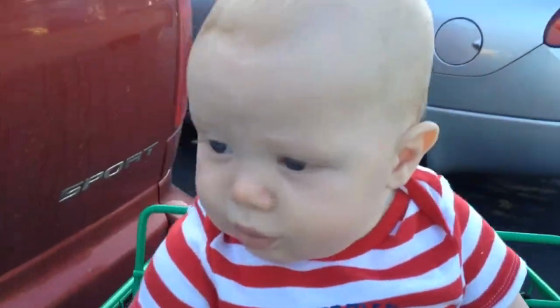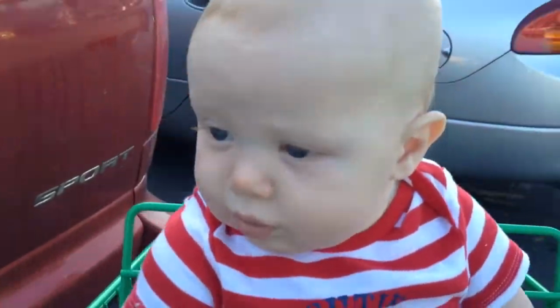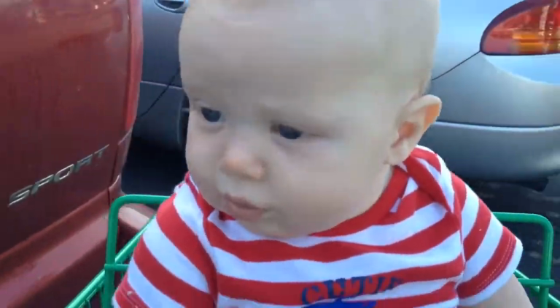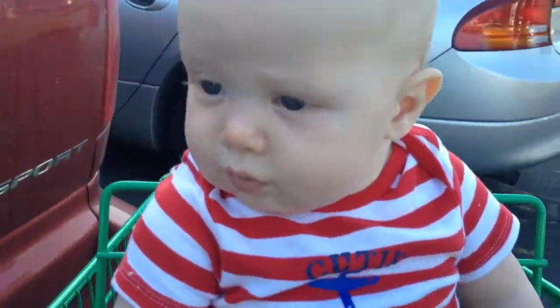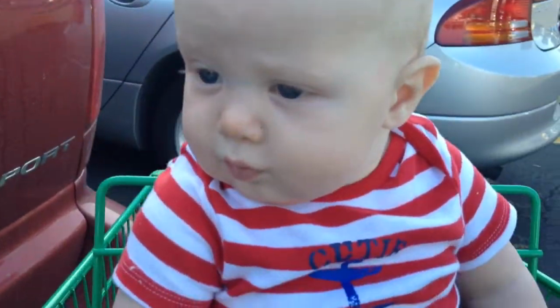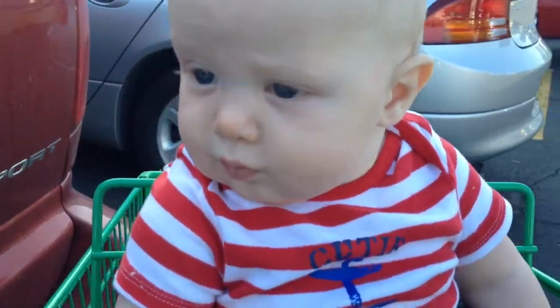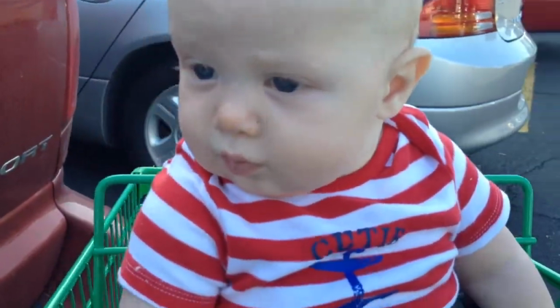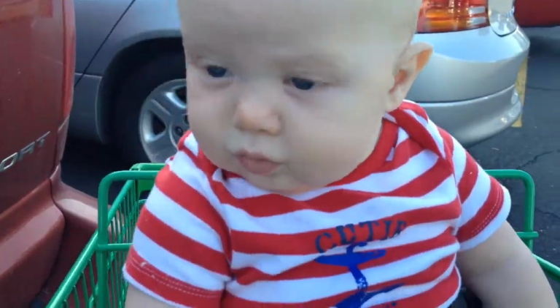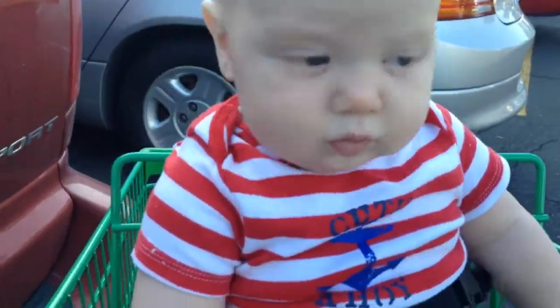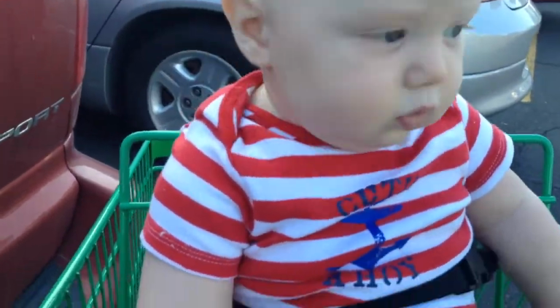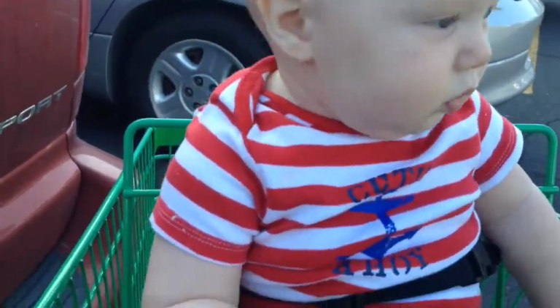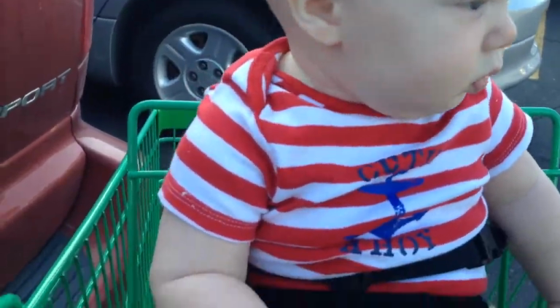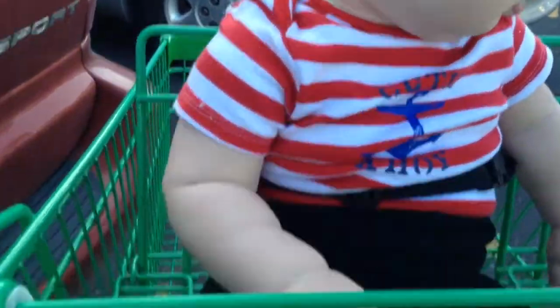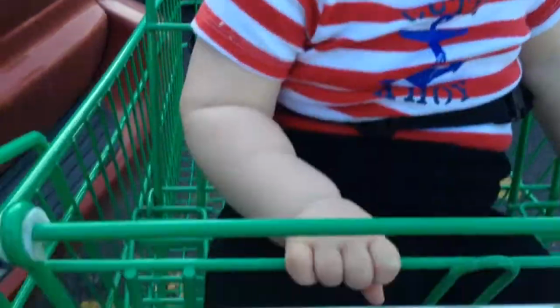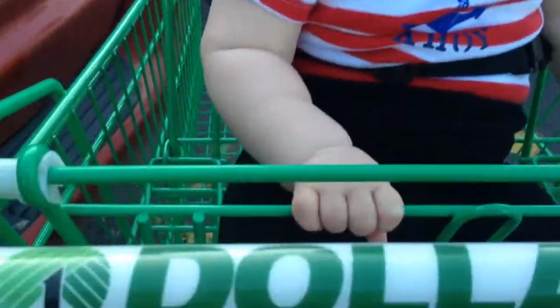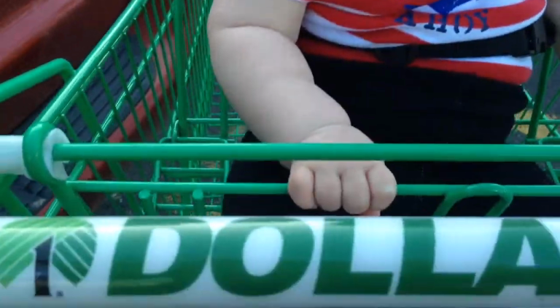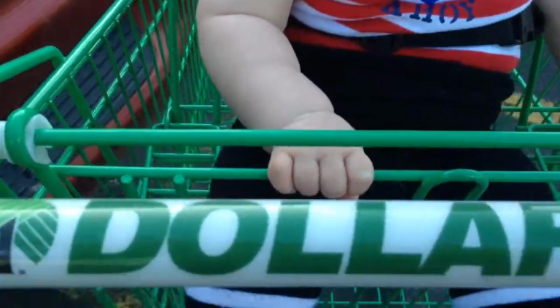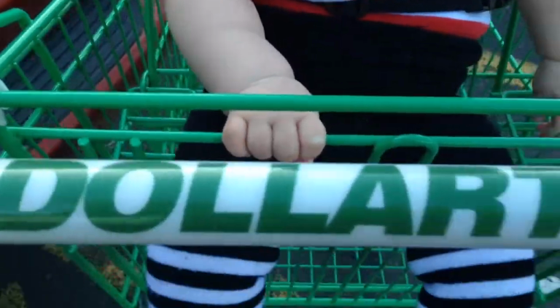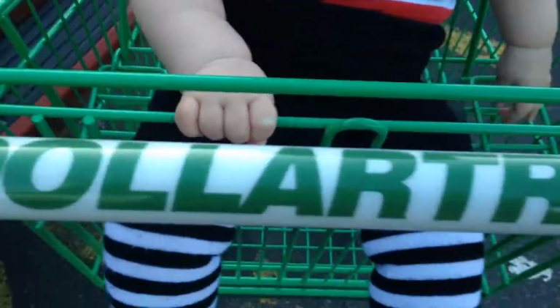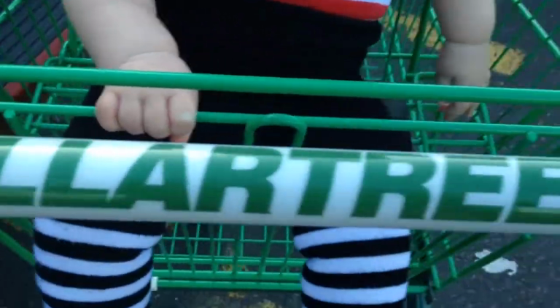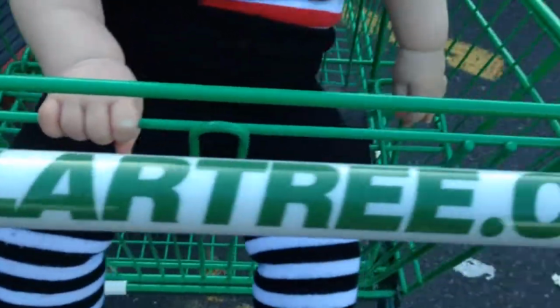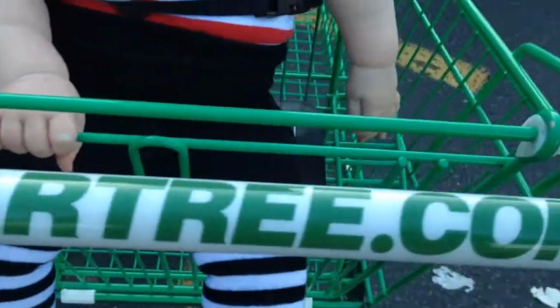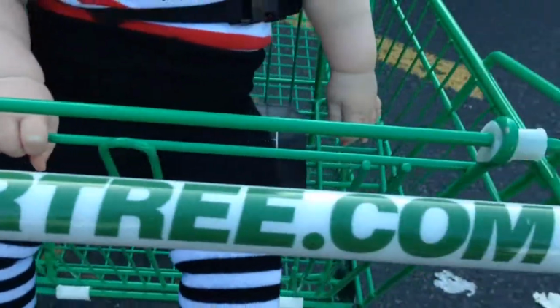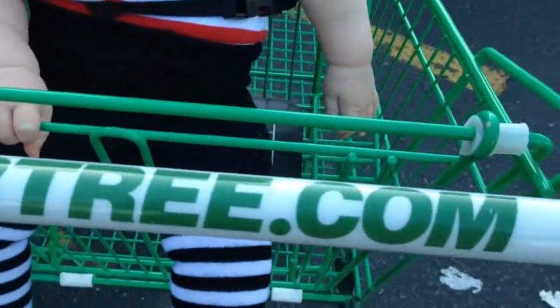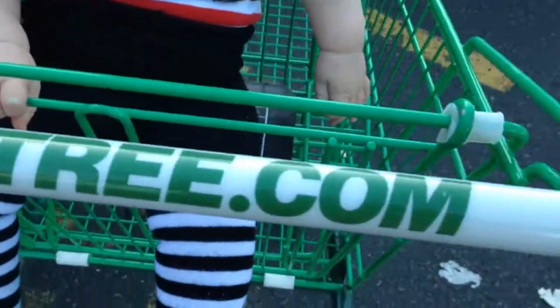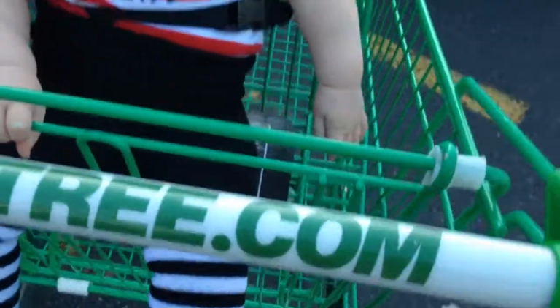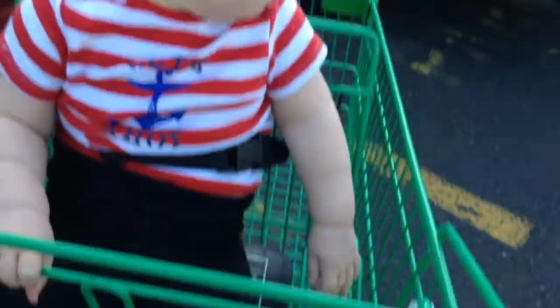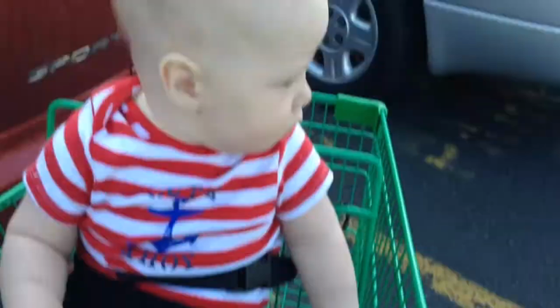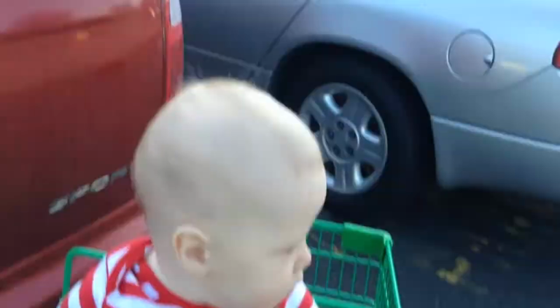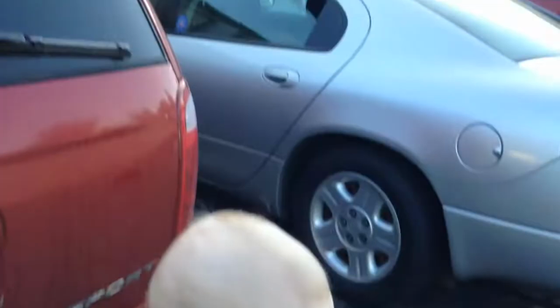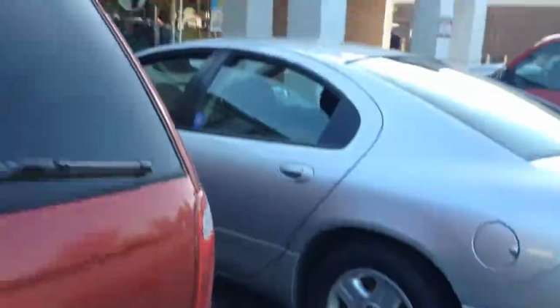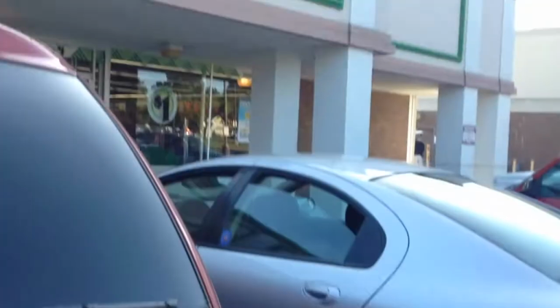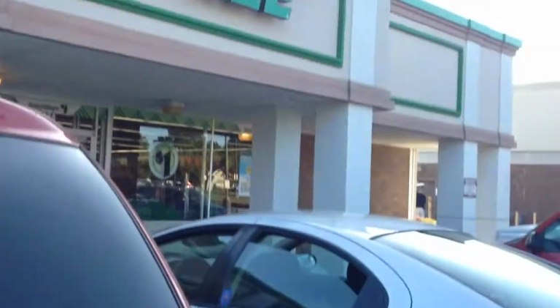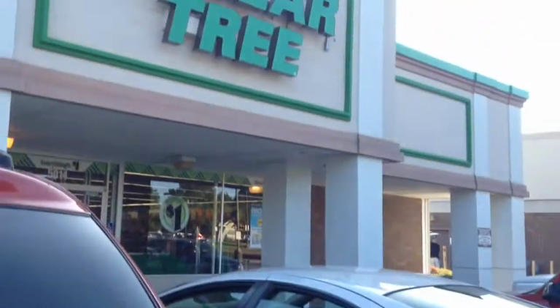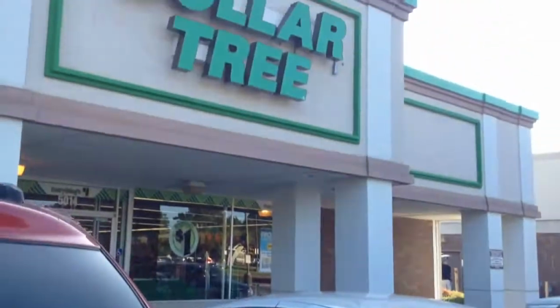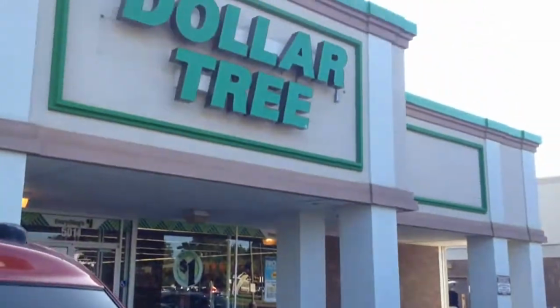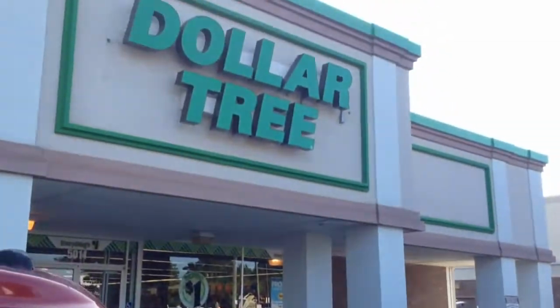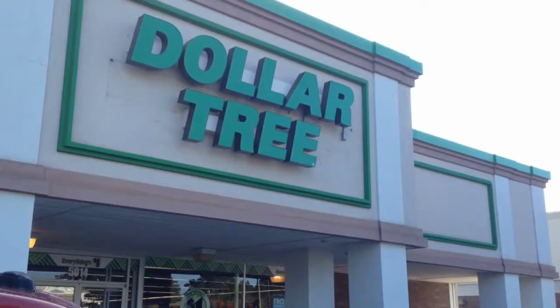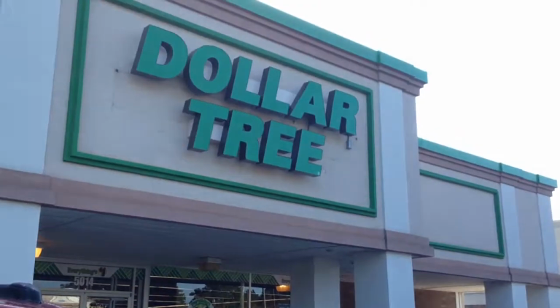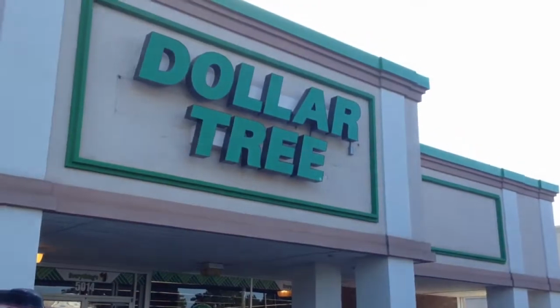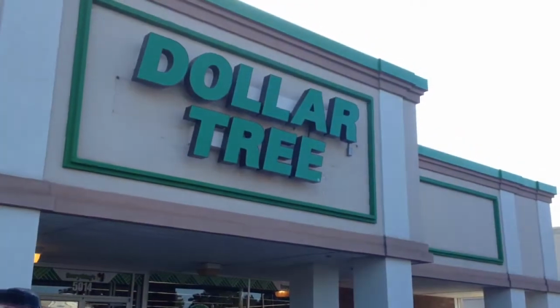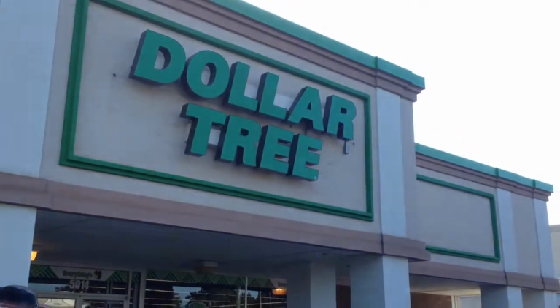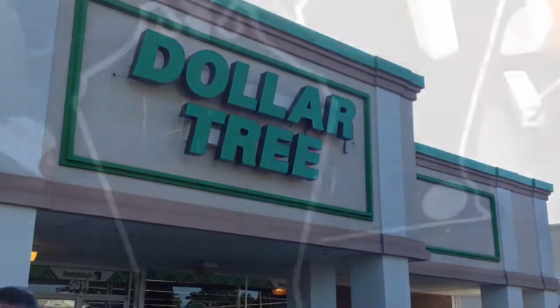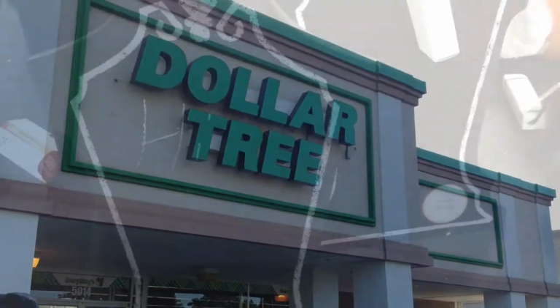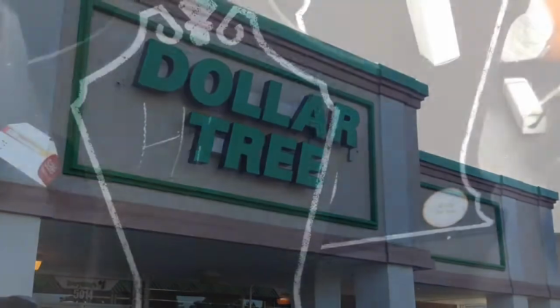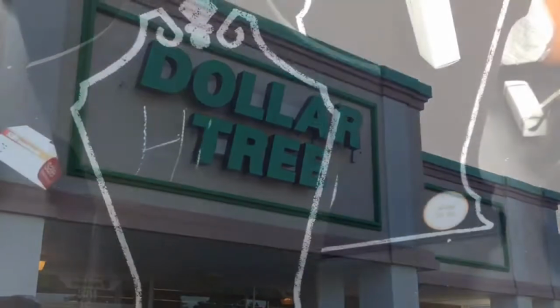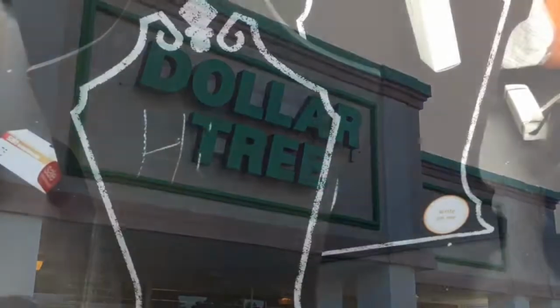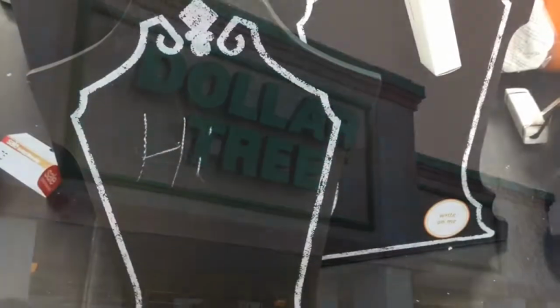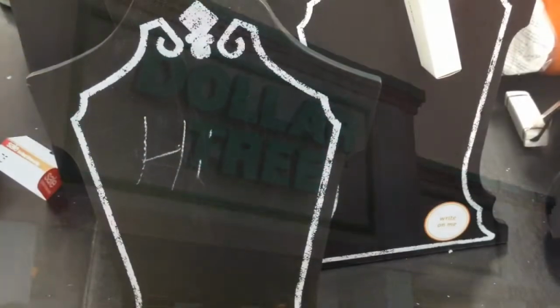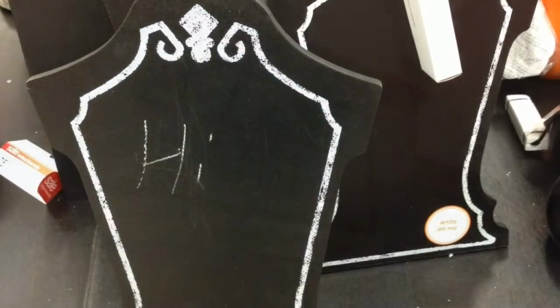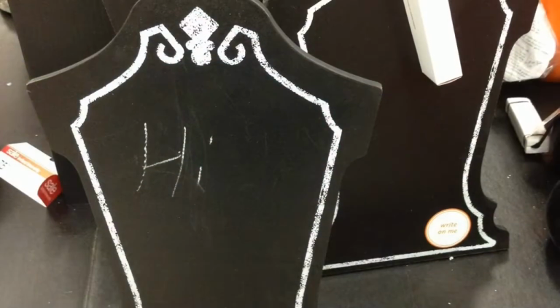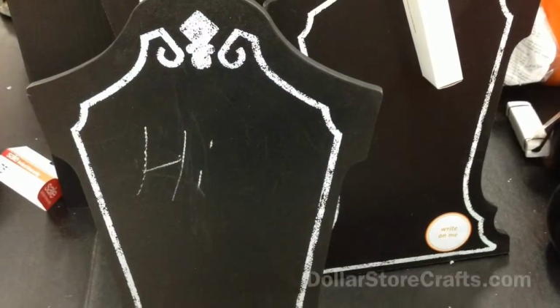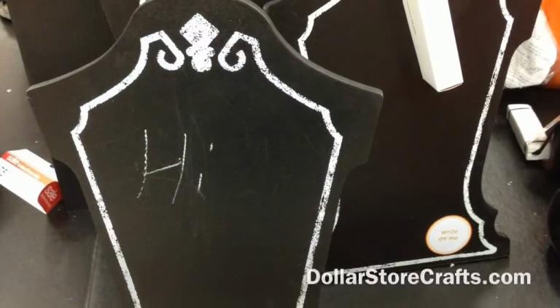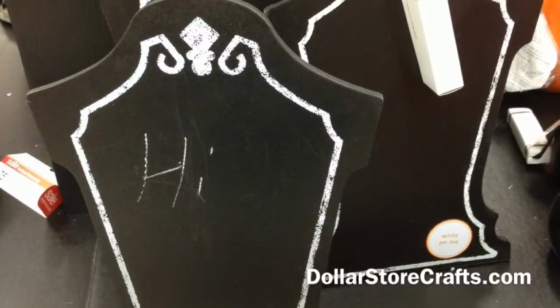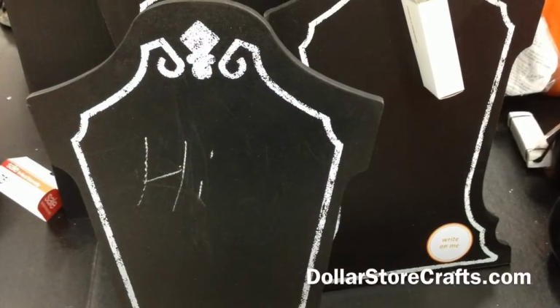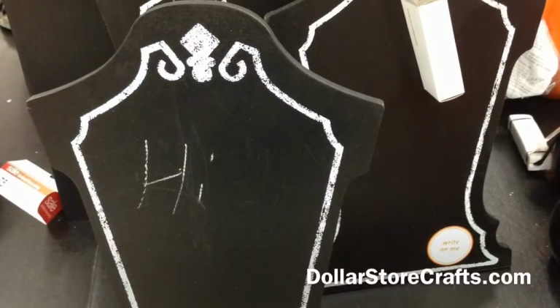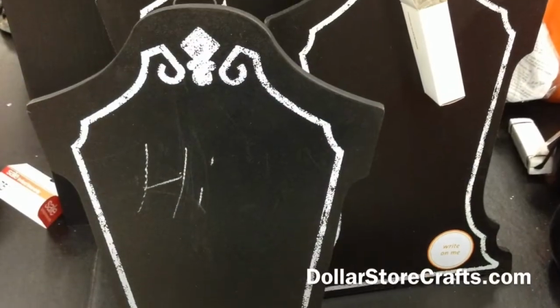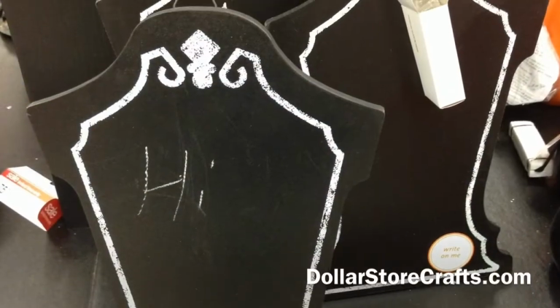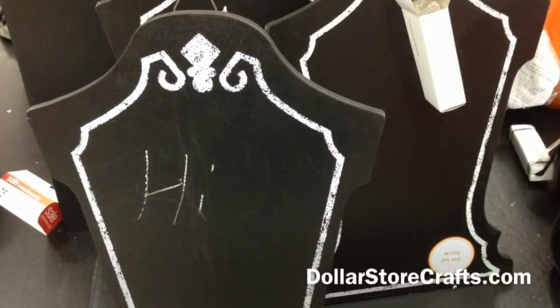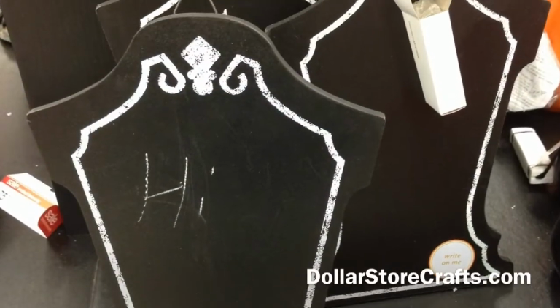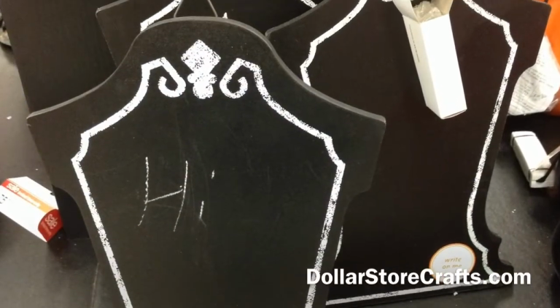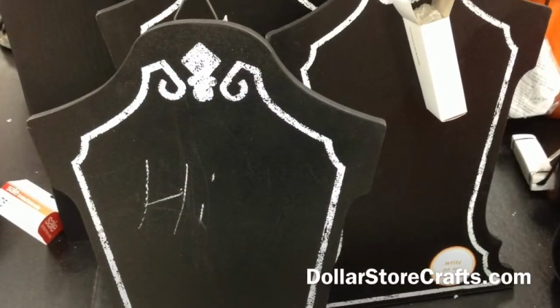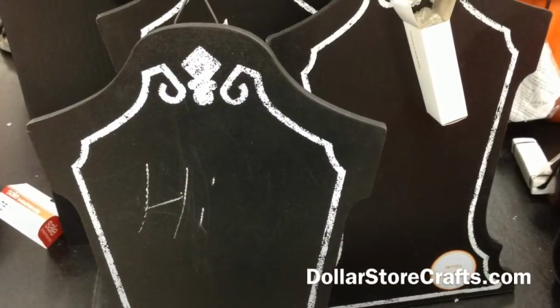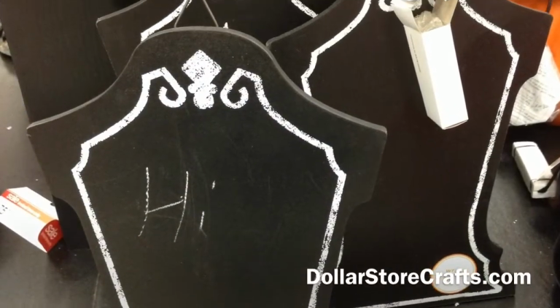I can't wait to show you what I bought at Dollar Tree today, so stay tuned for my haul video and come visit me at DollarStoreCrafts.com.